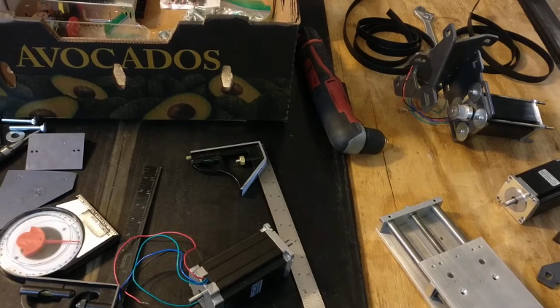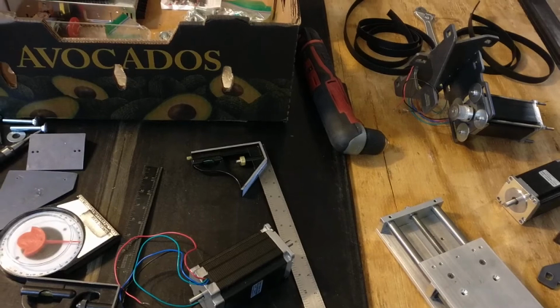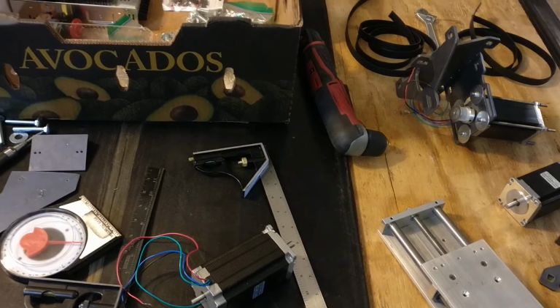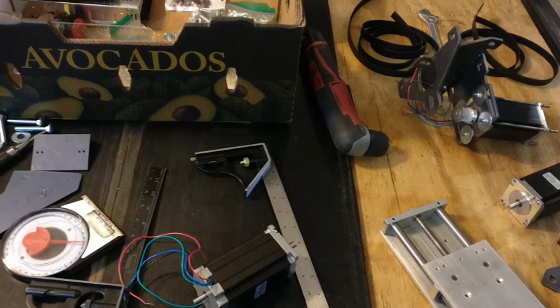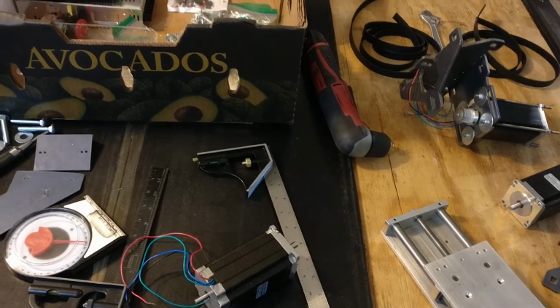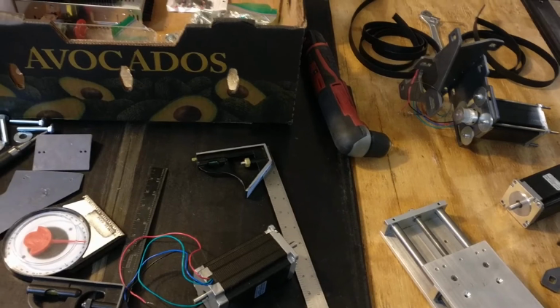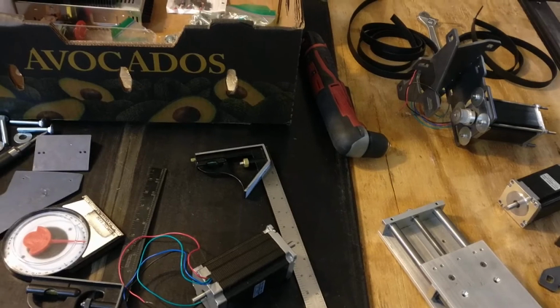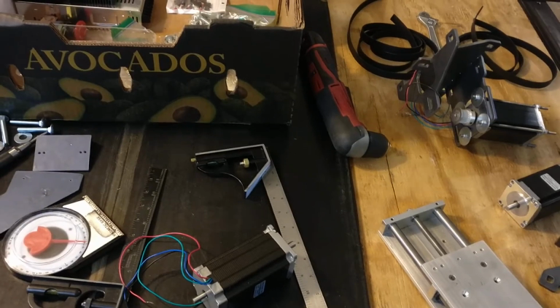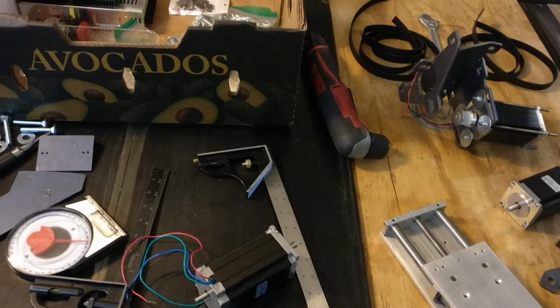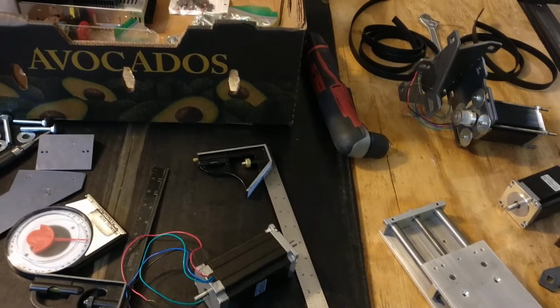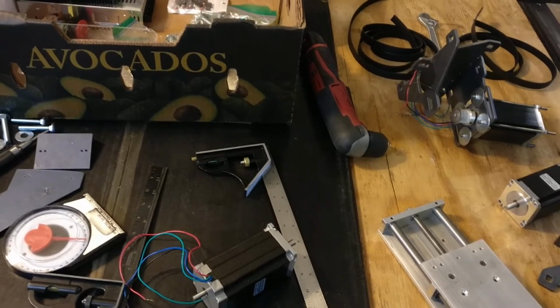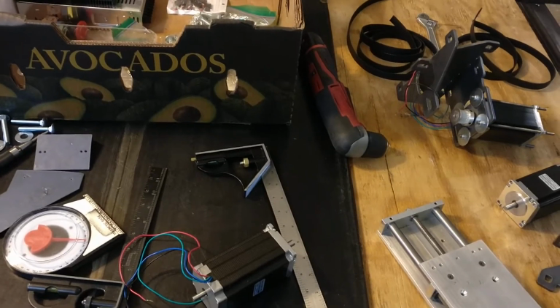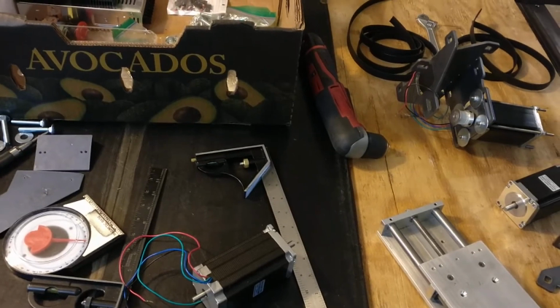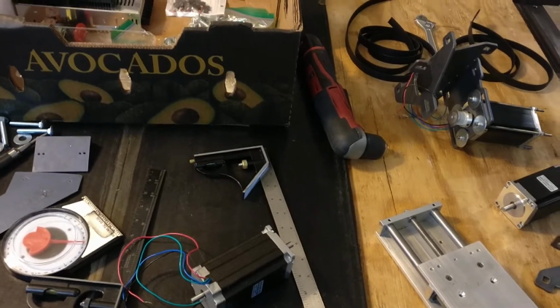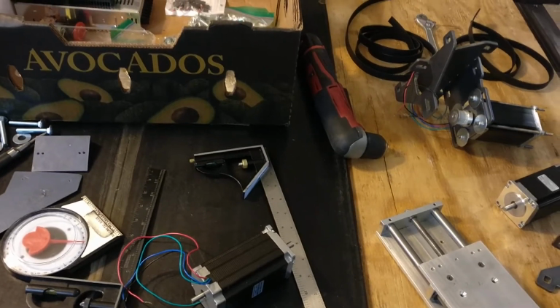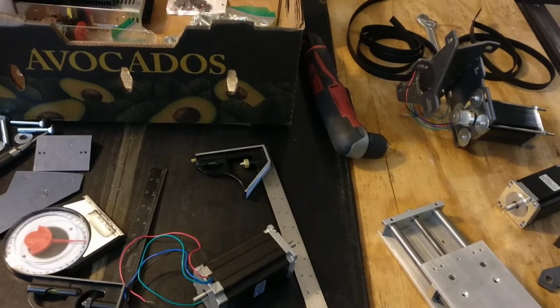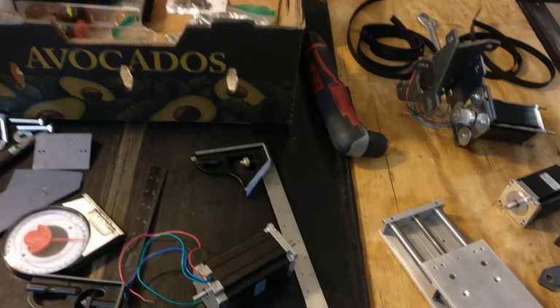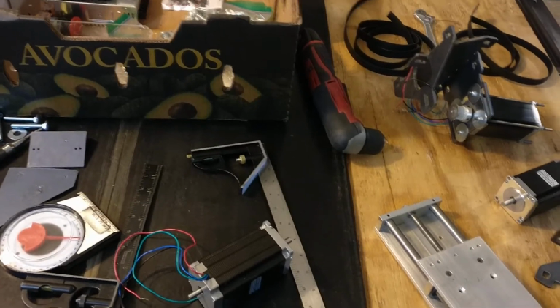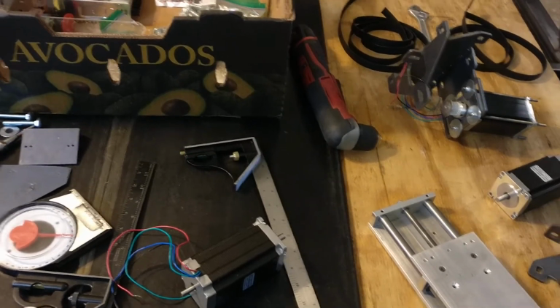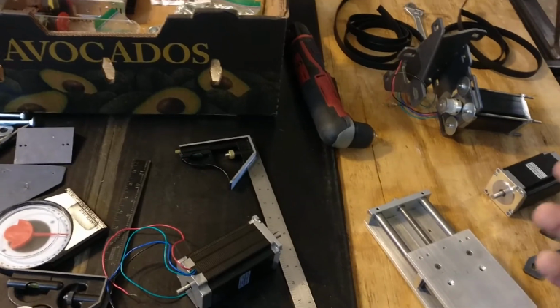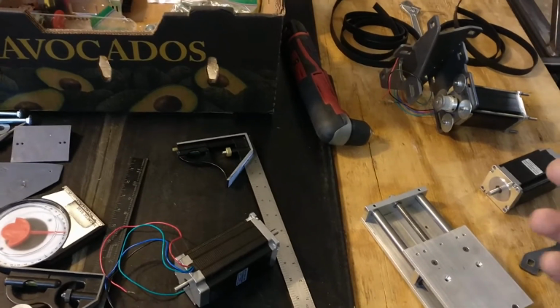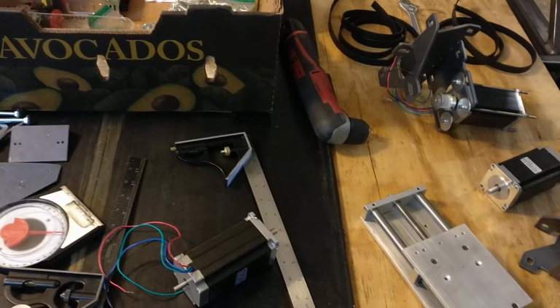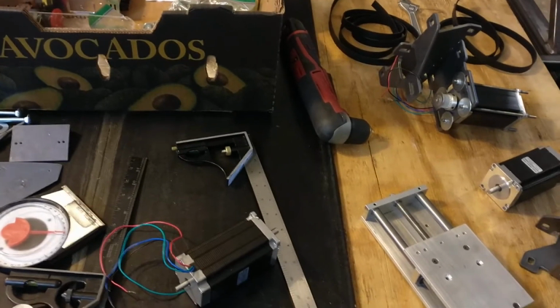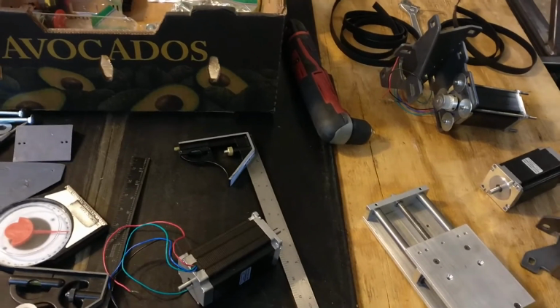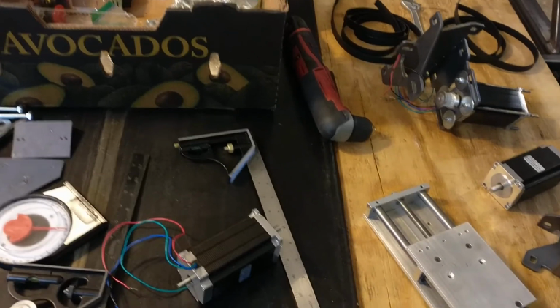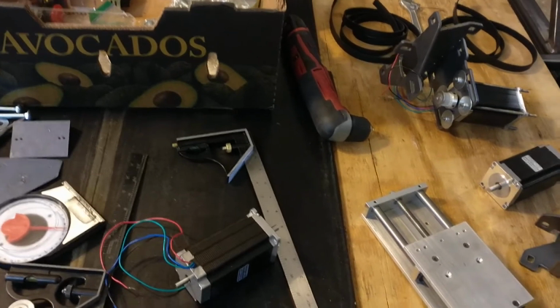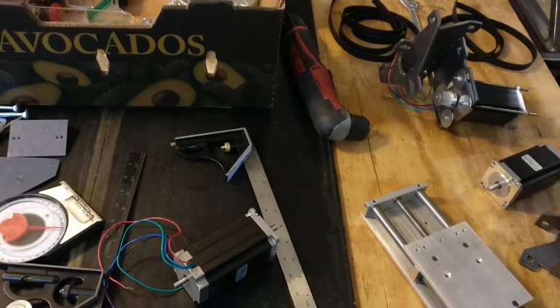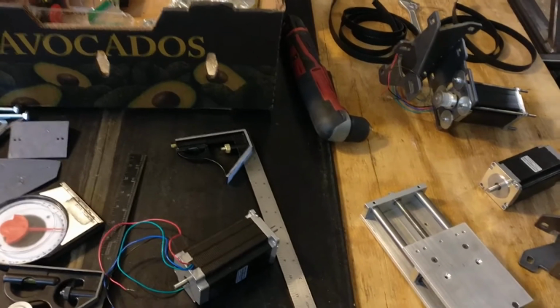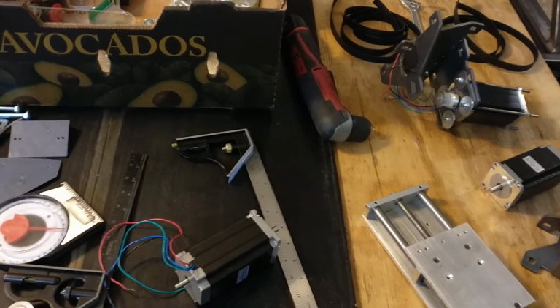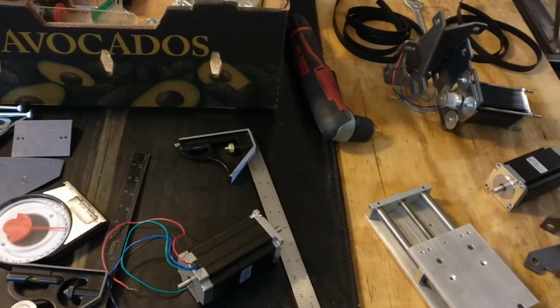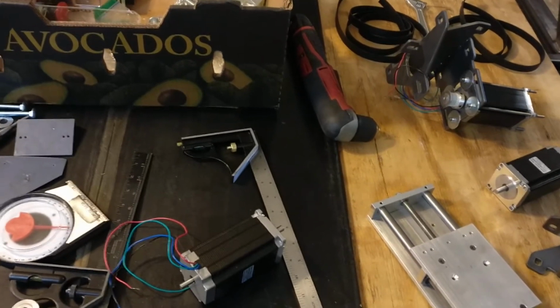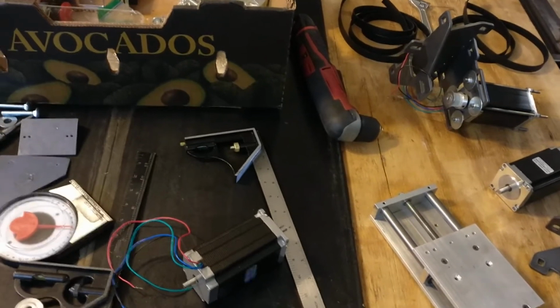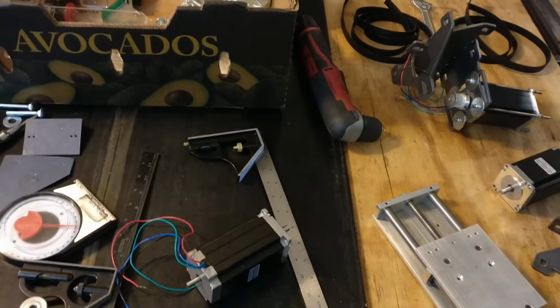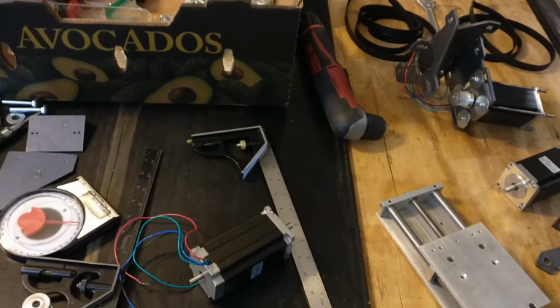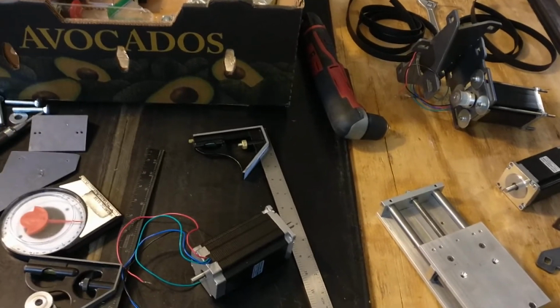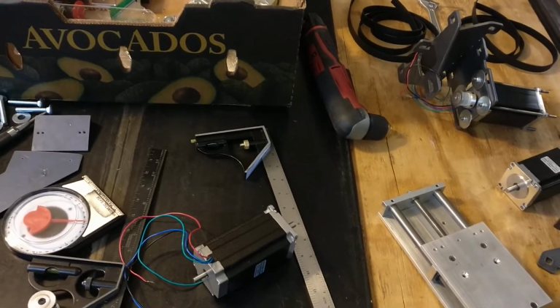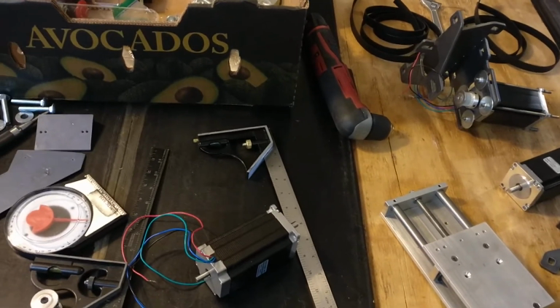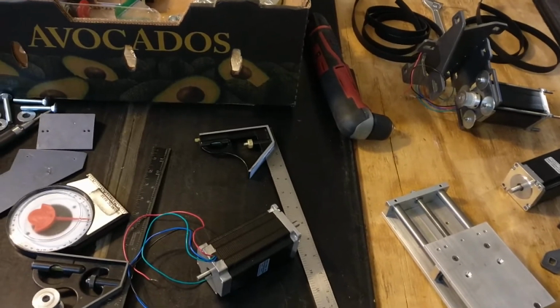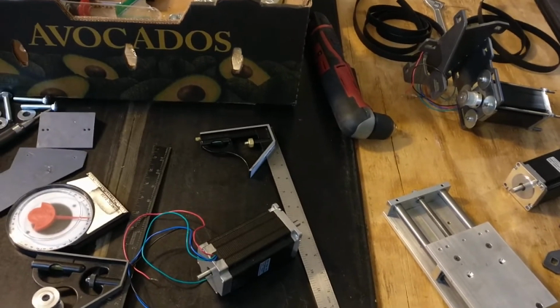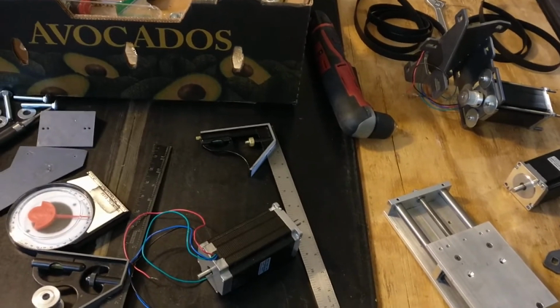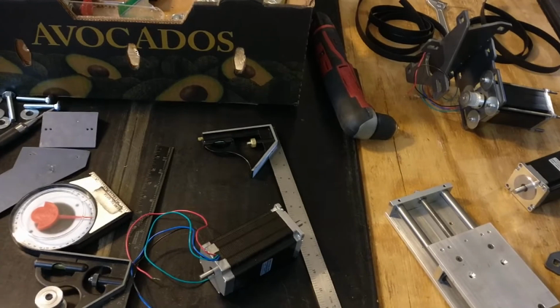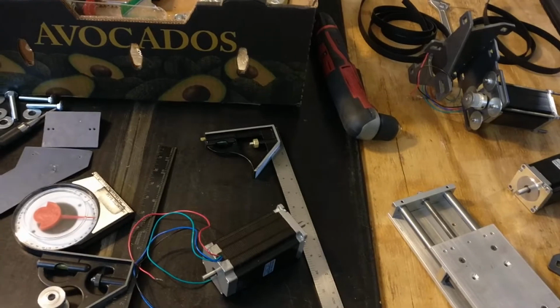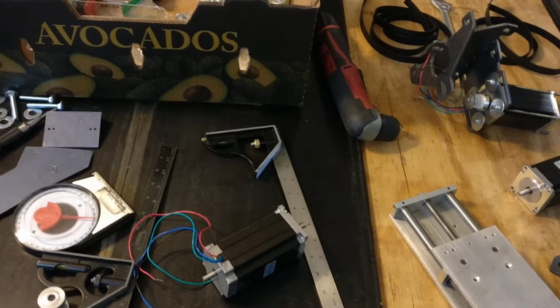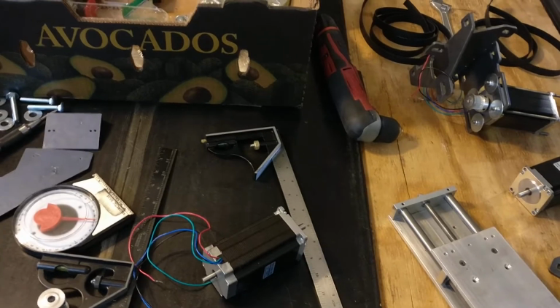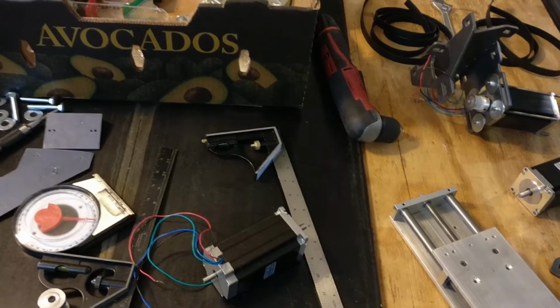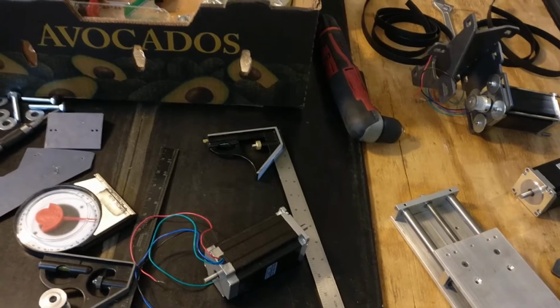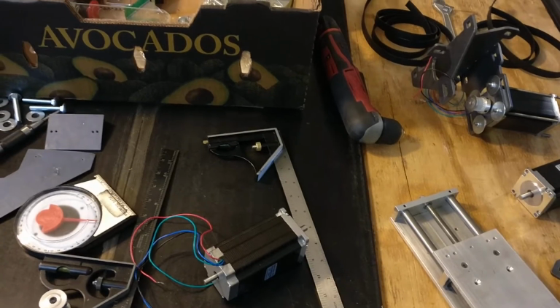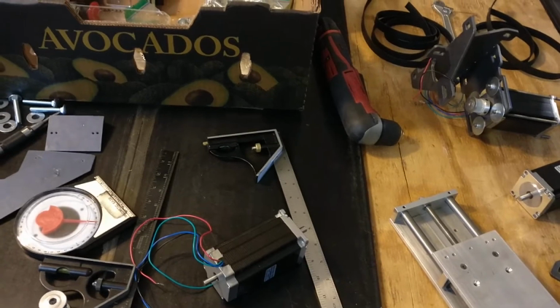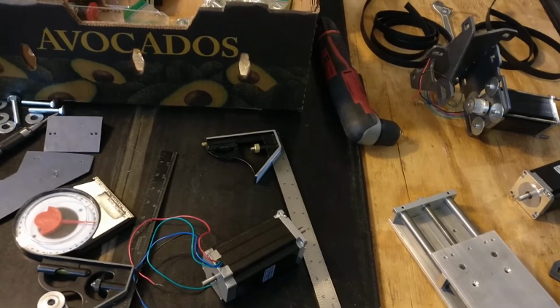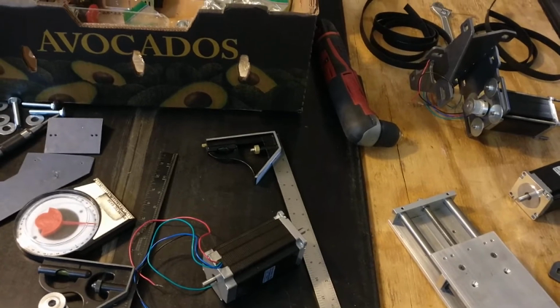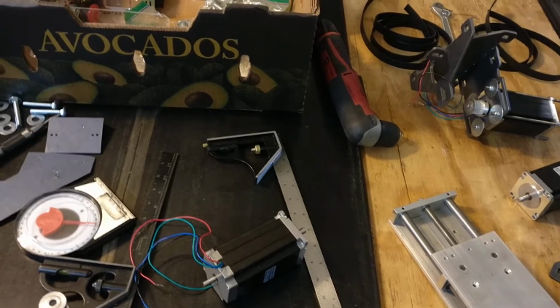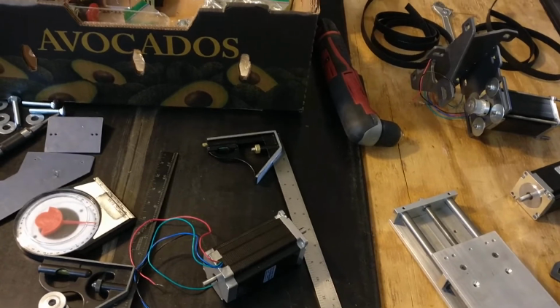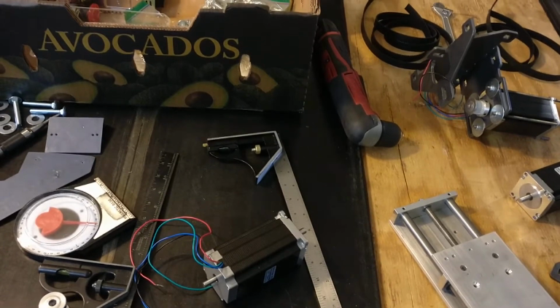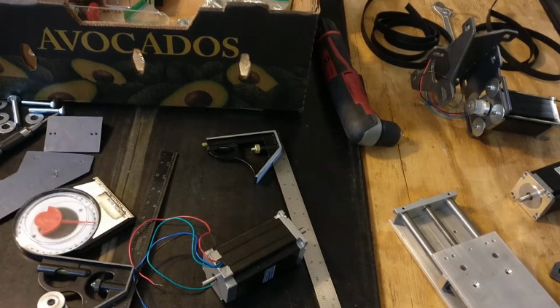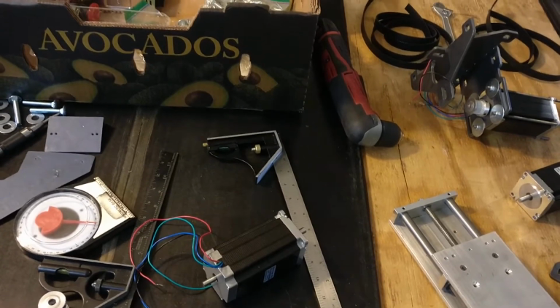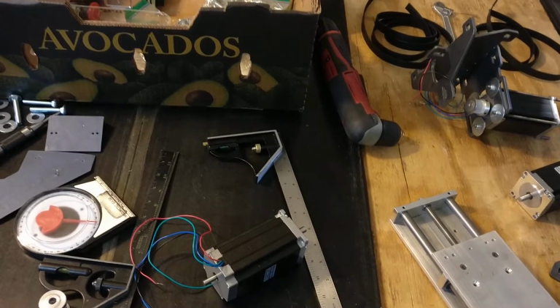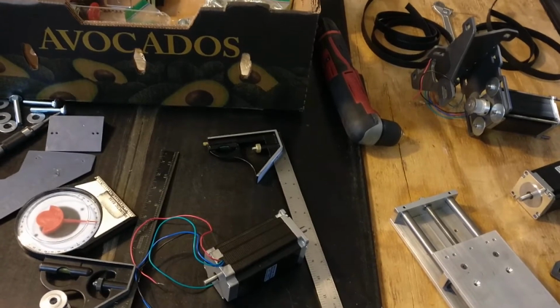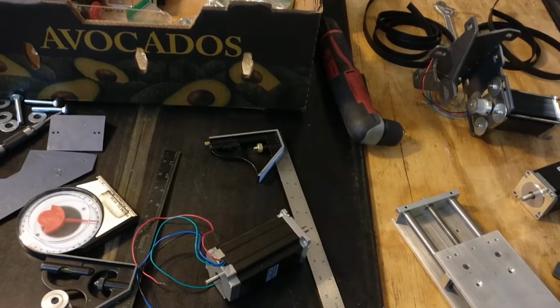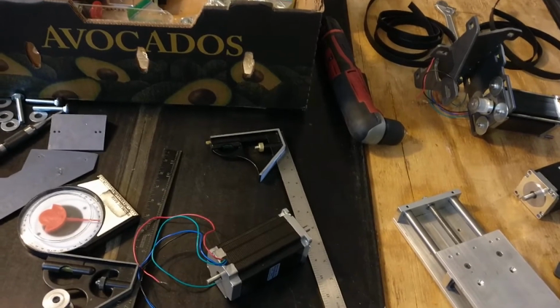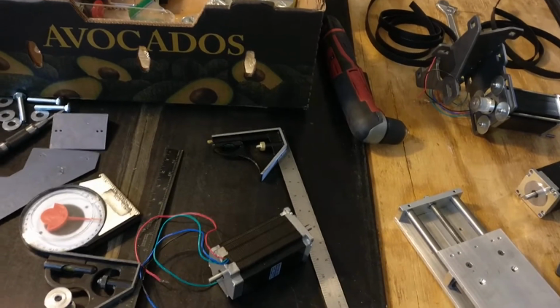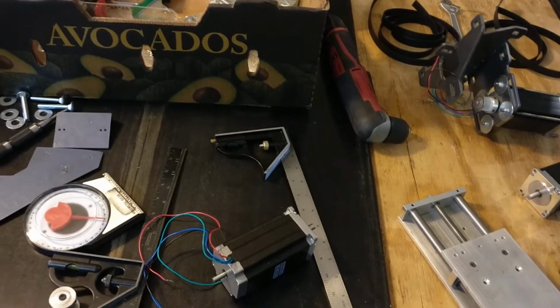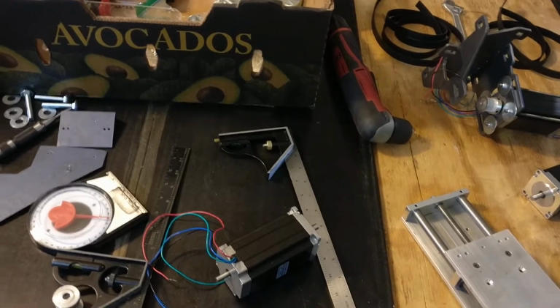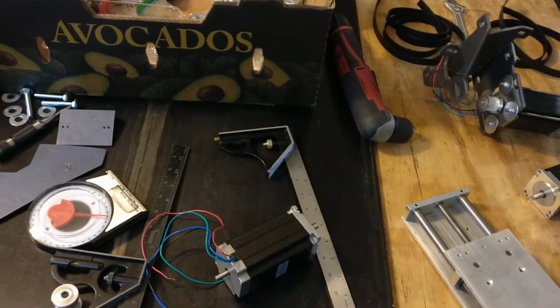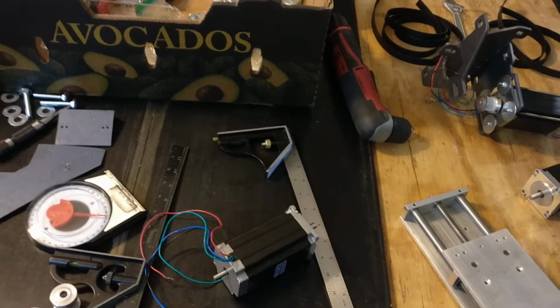Alright, in this video we're going to cover the other components involved in the CNC build, and more importantly discuss some things that I messed up so you don't make the same mistakes.